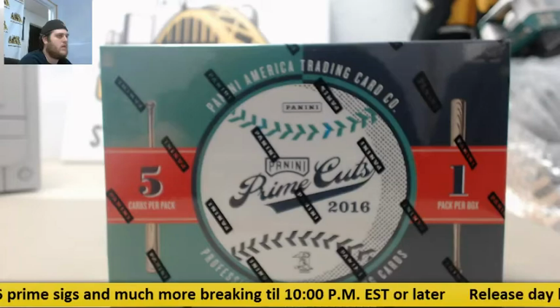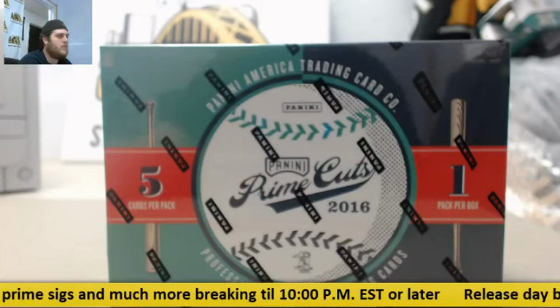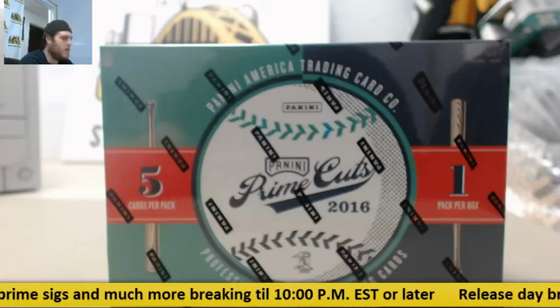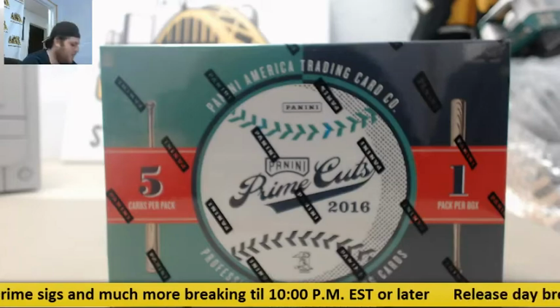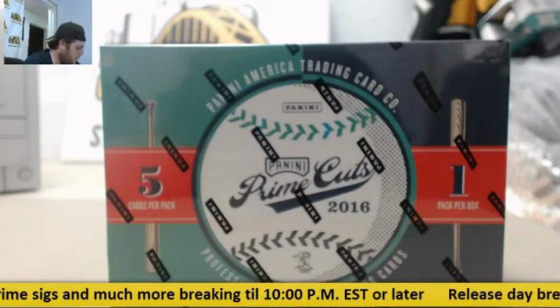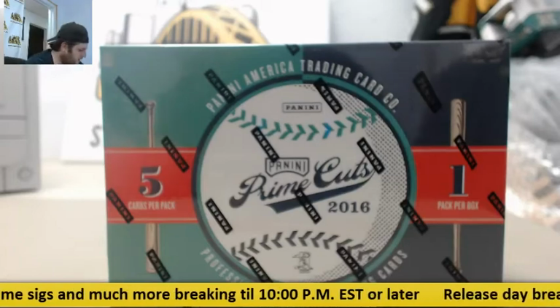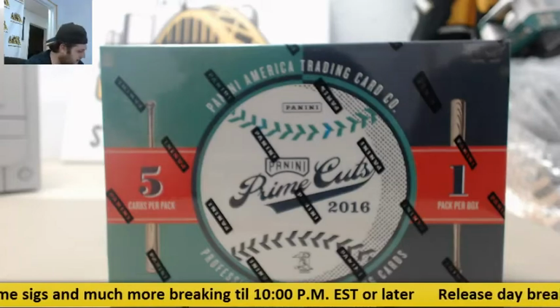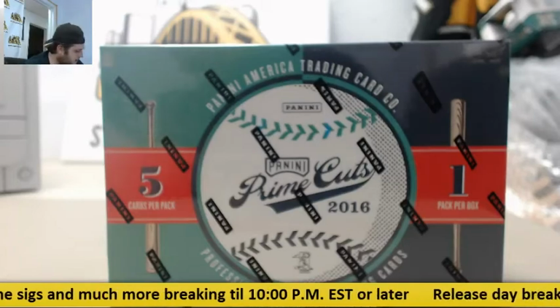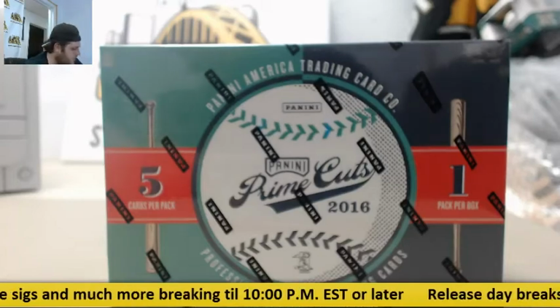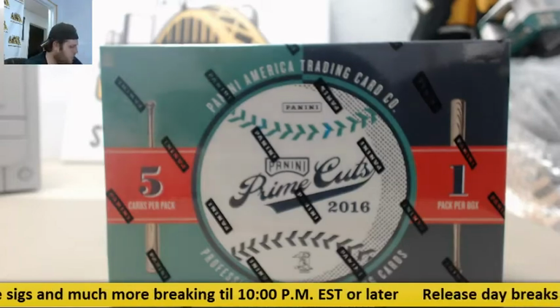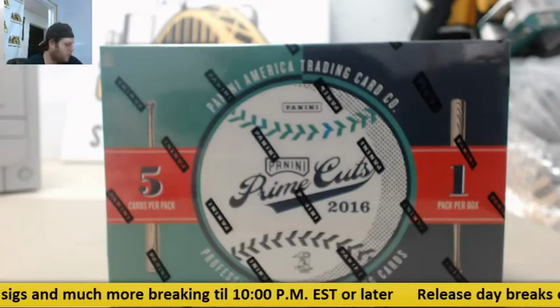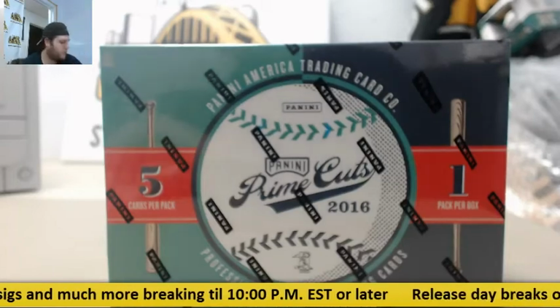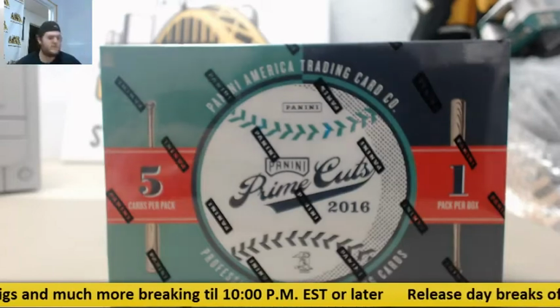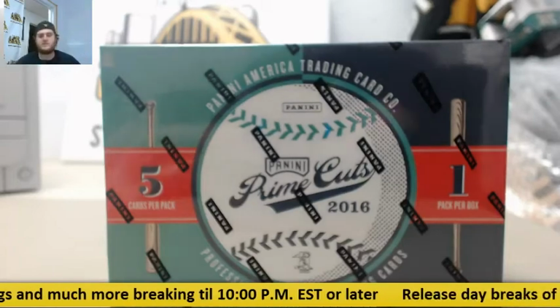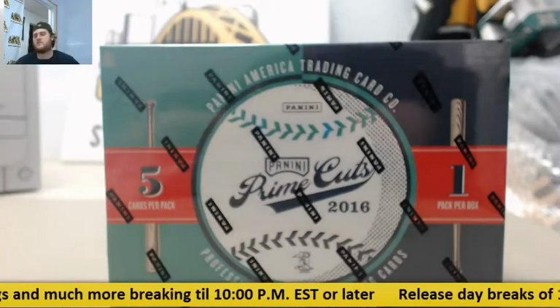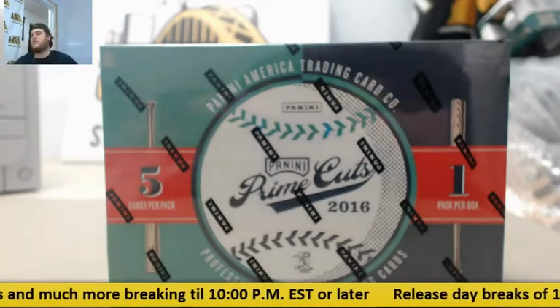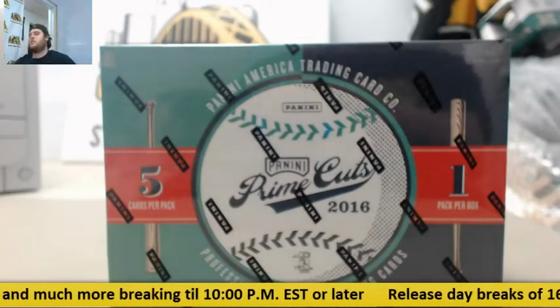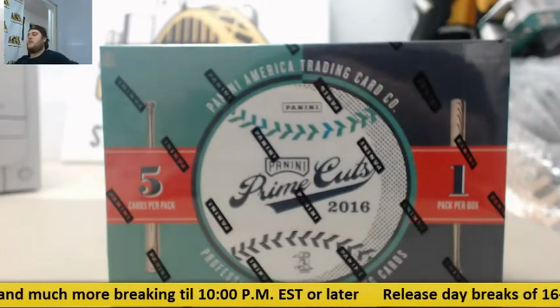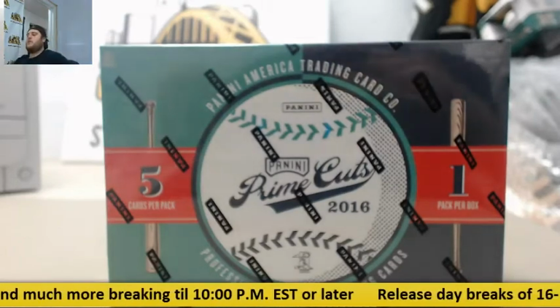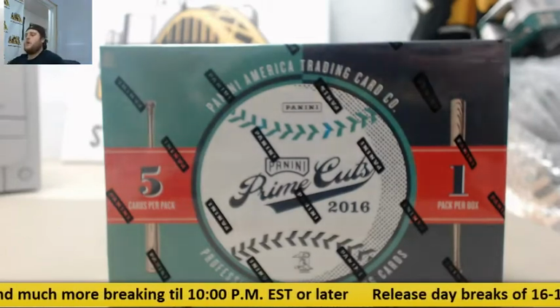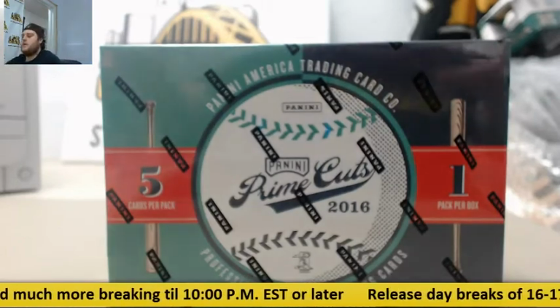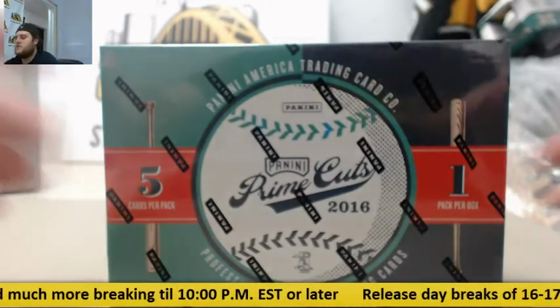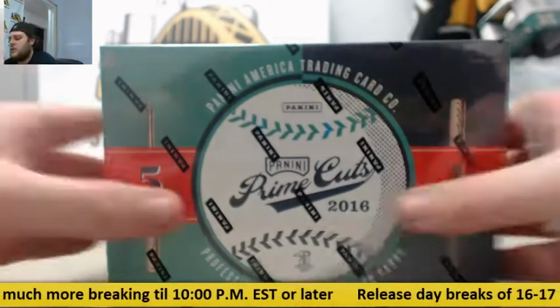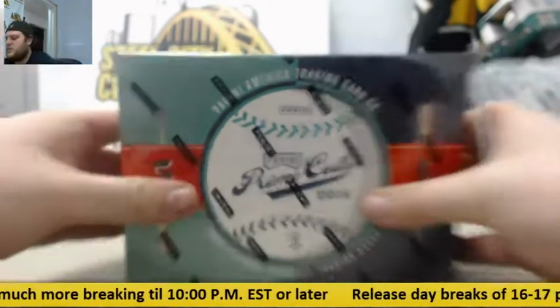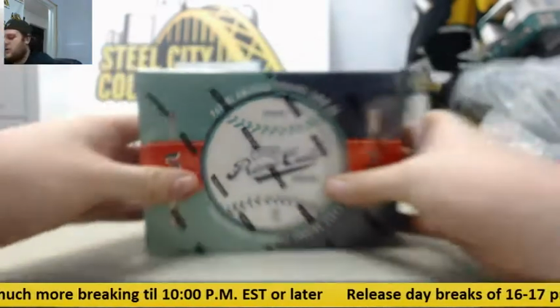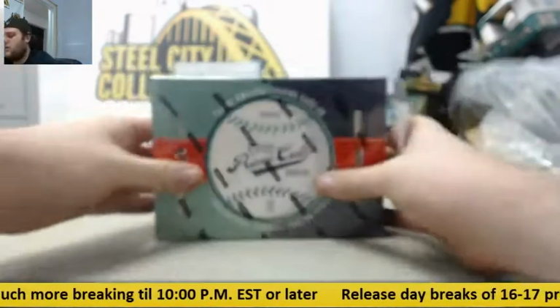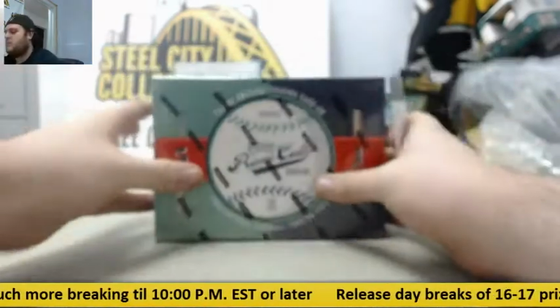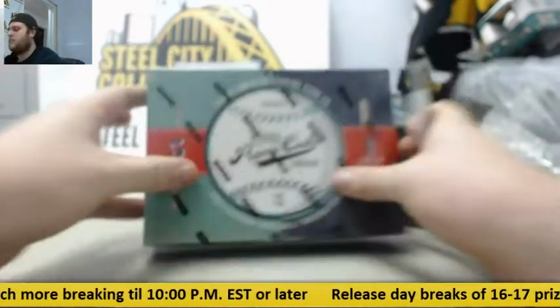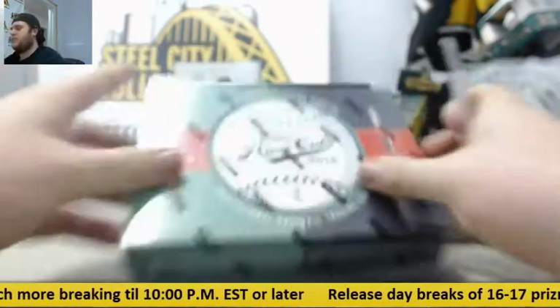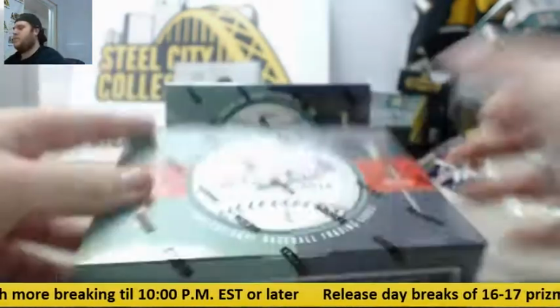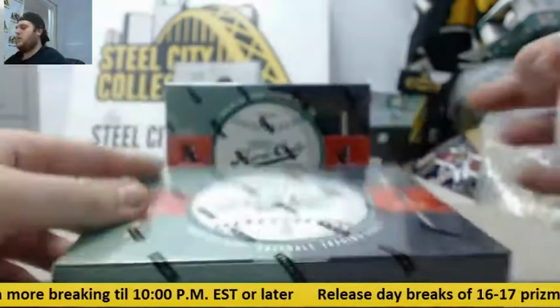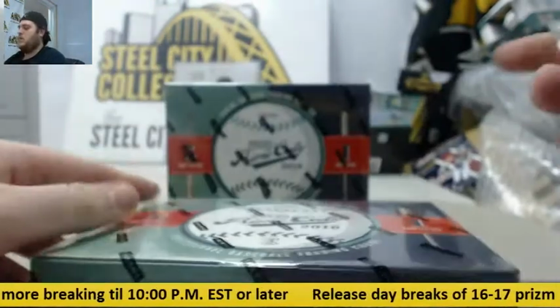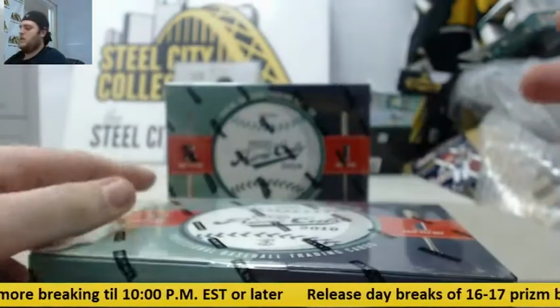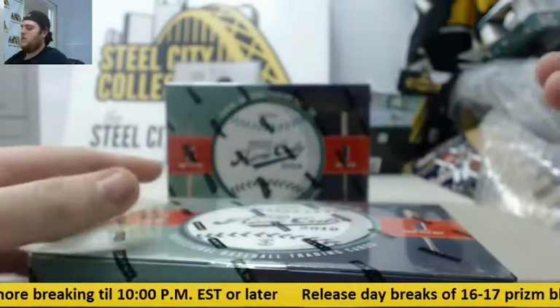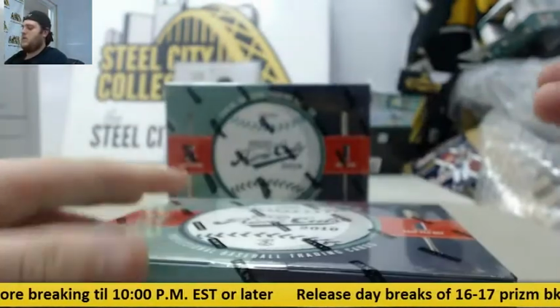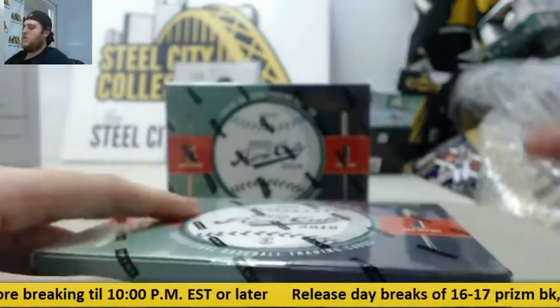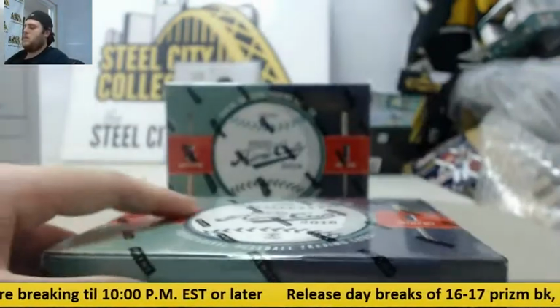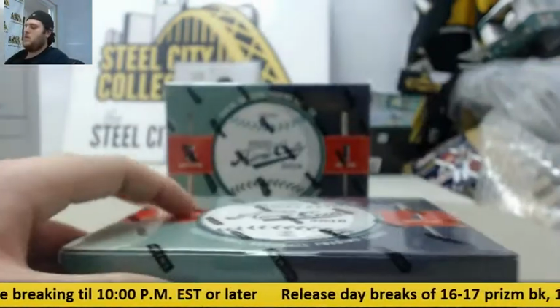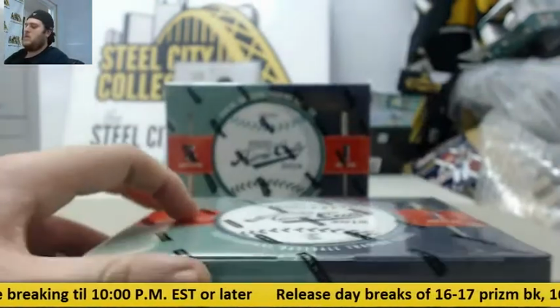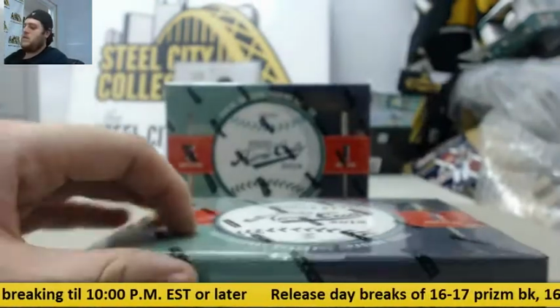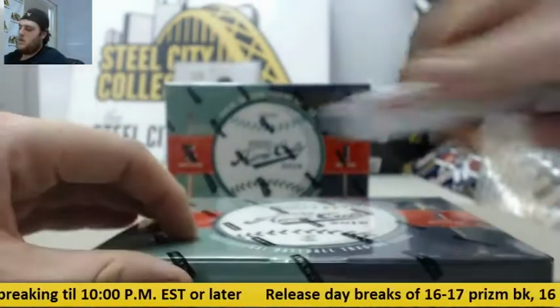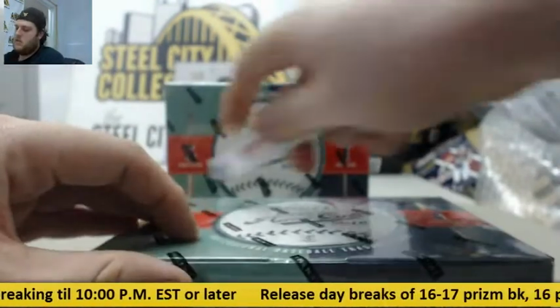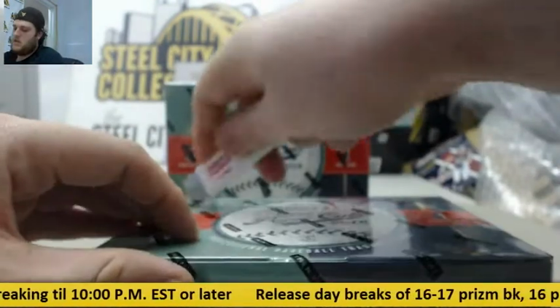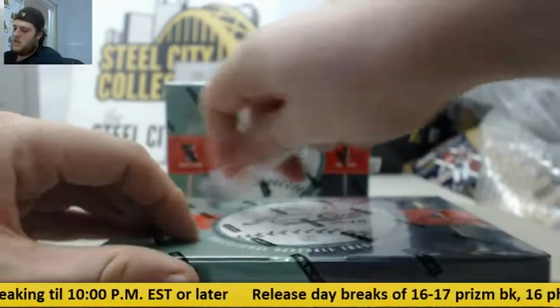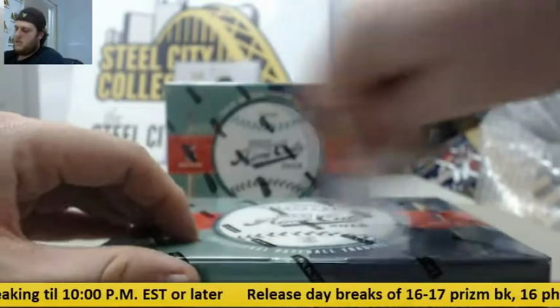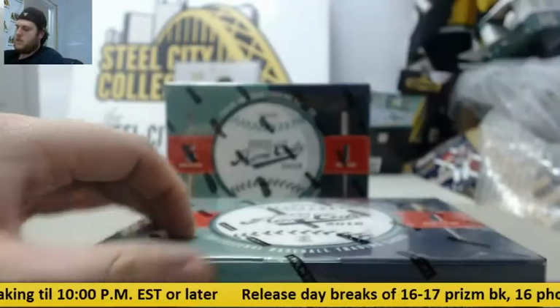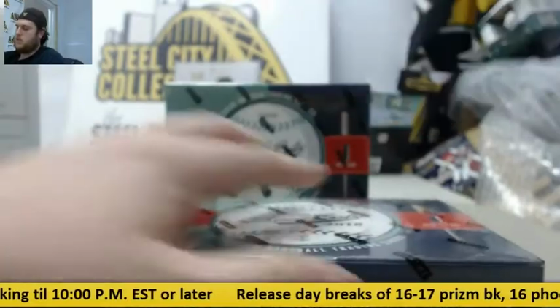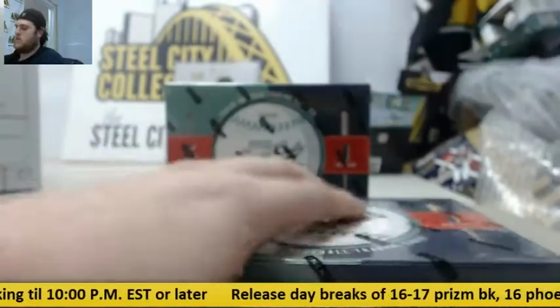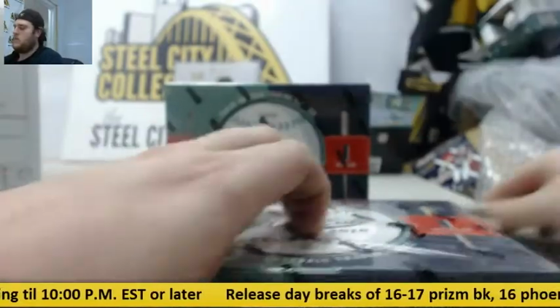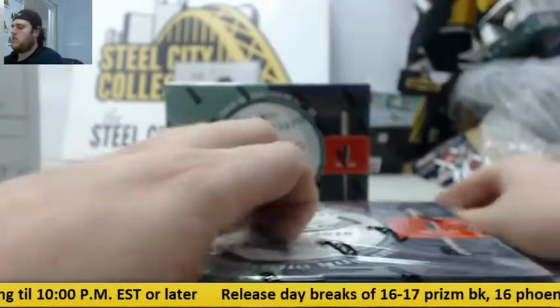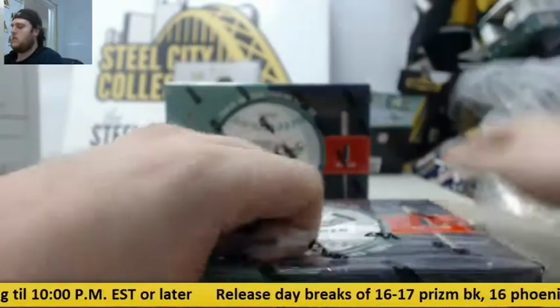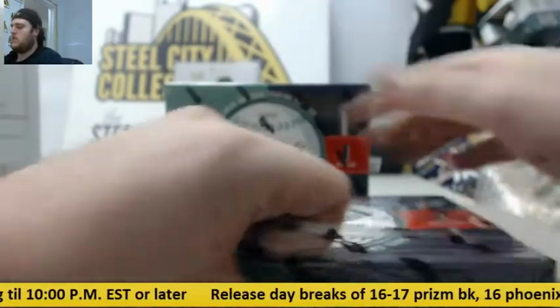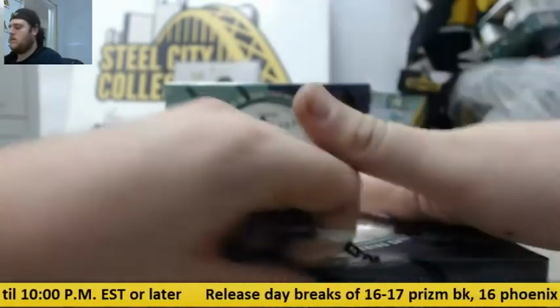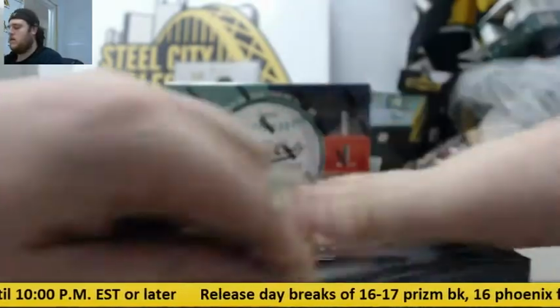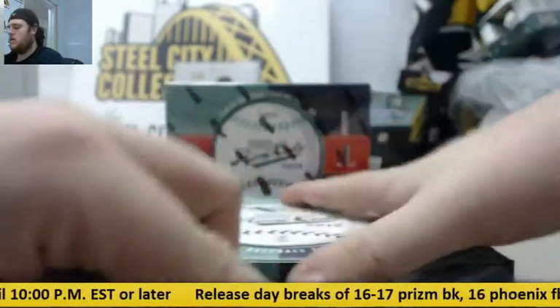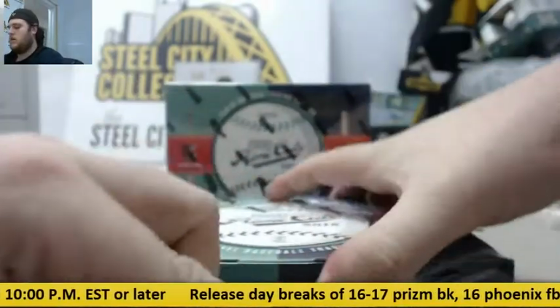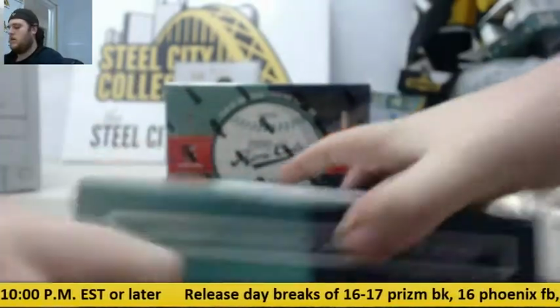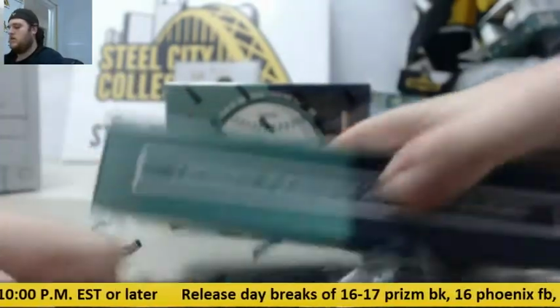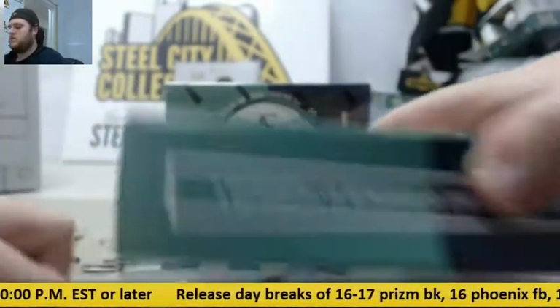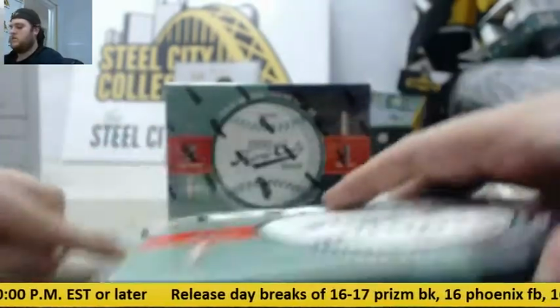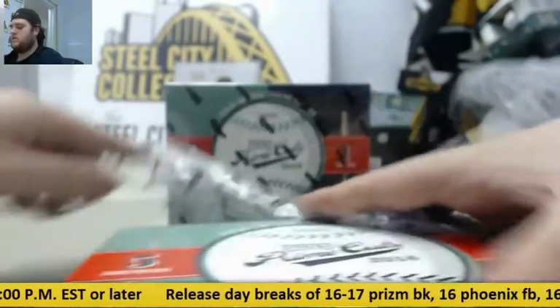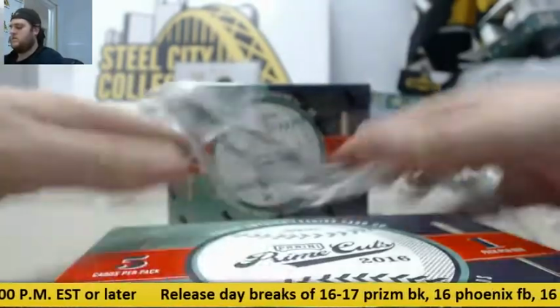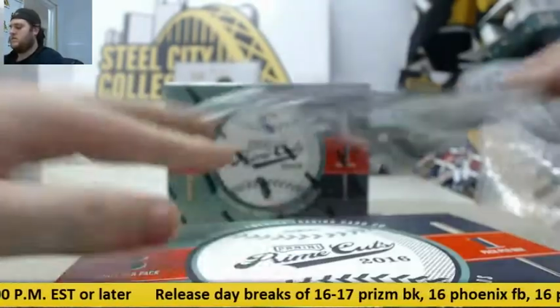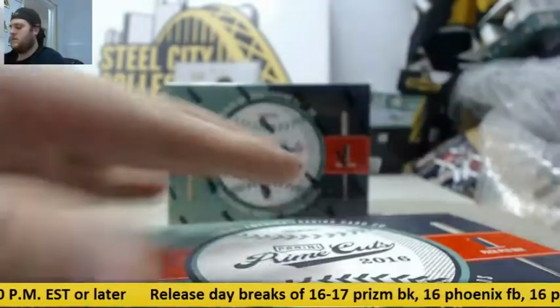Bring it up from Oz. I got two more 2016 Panini Crown Cuts baseball. Nice hits.